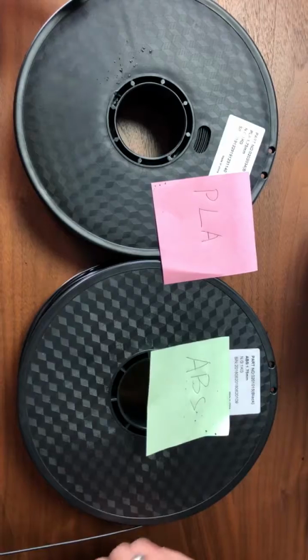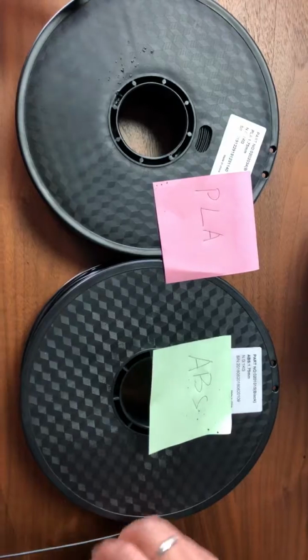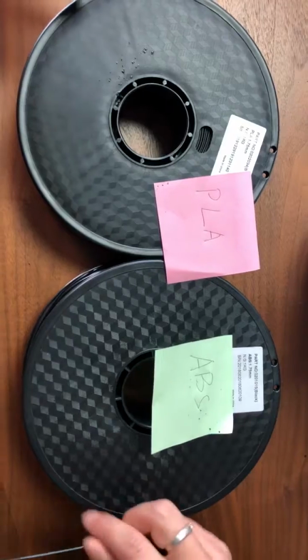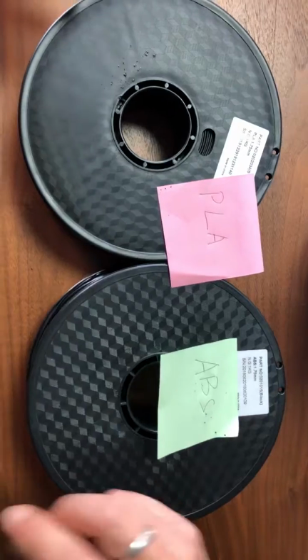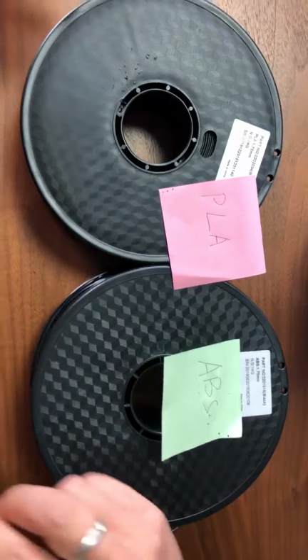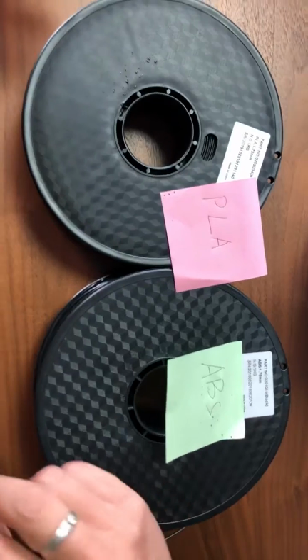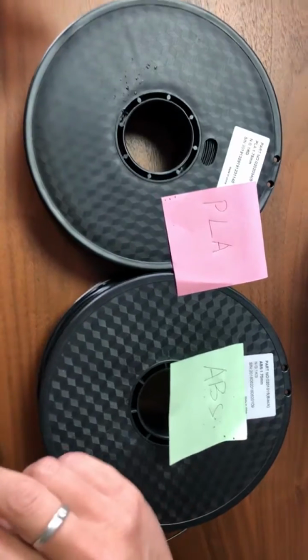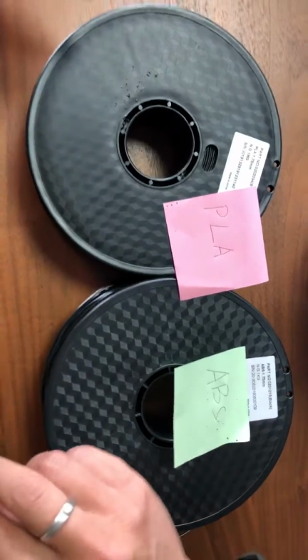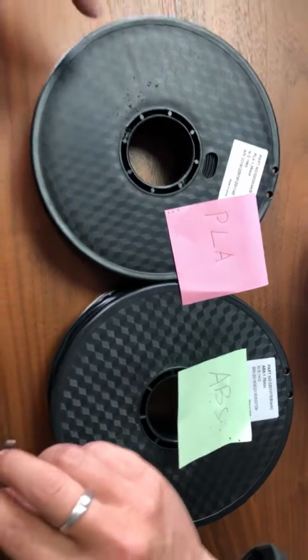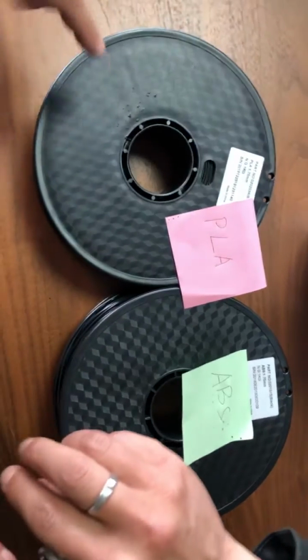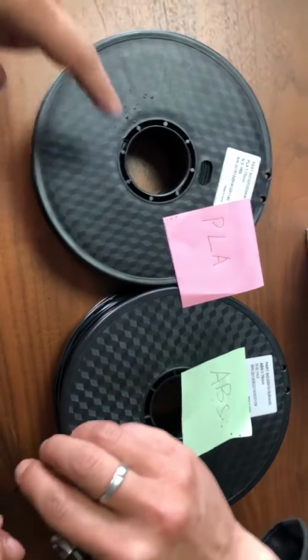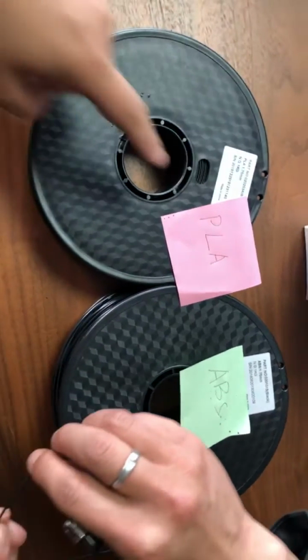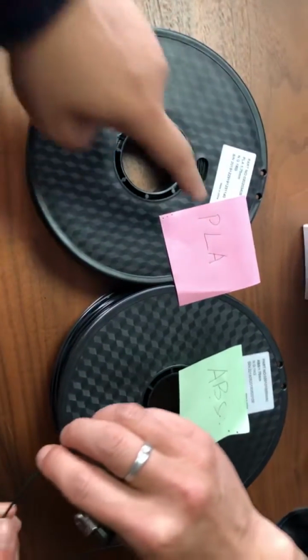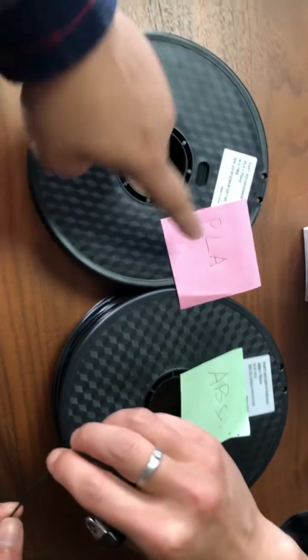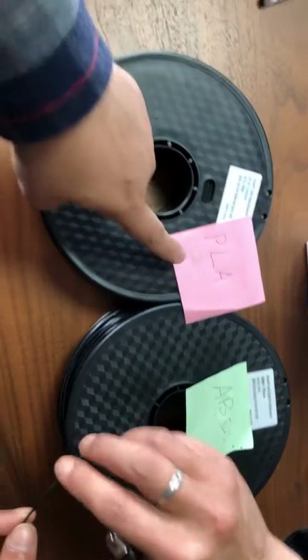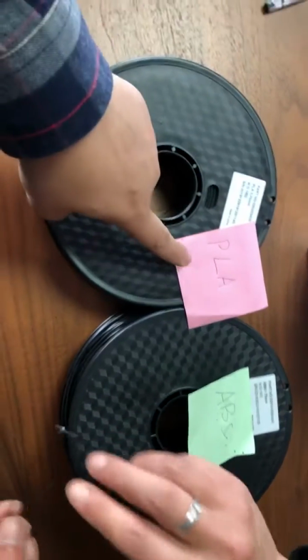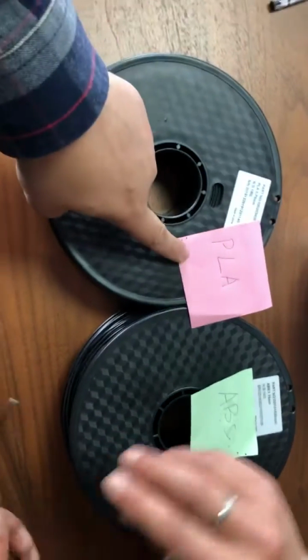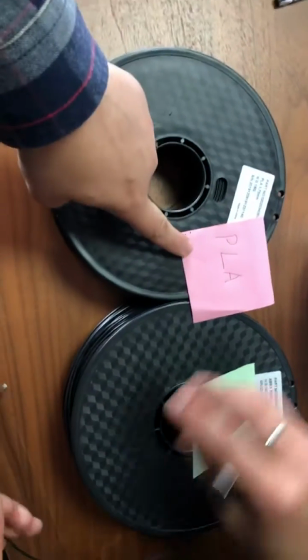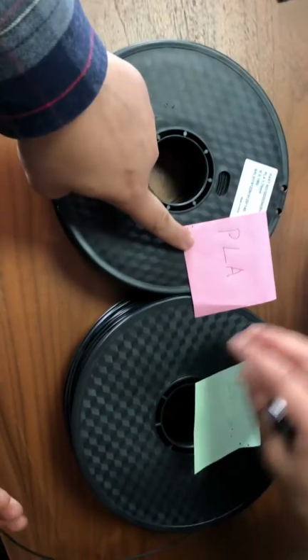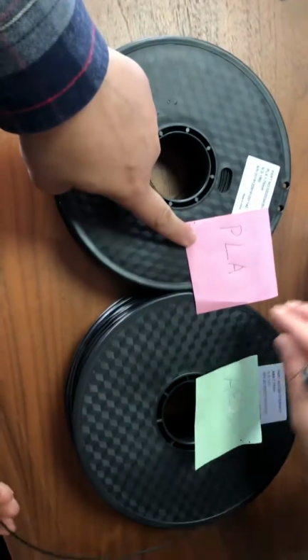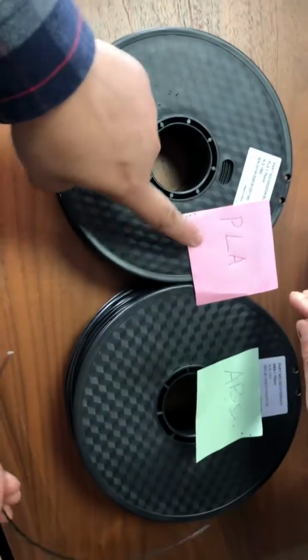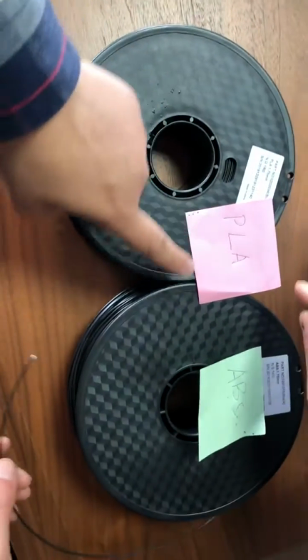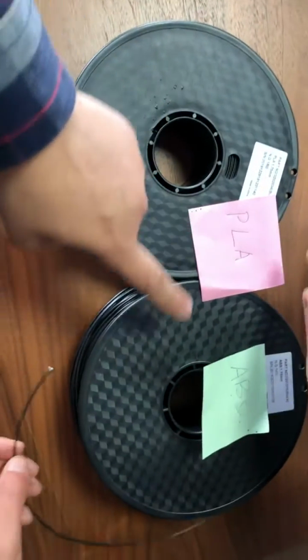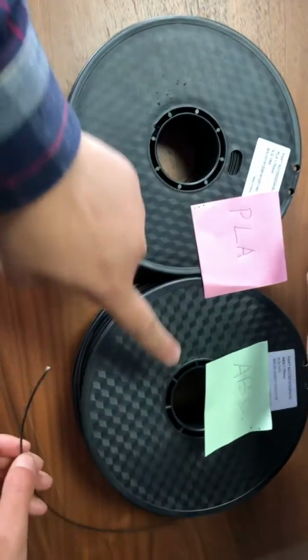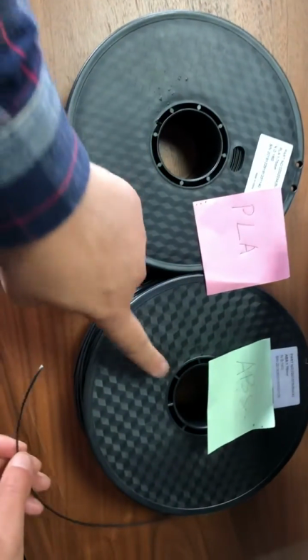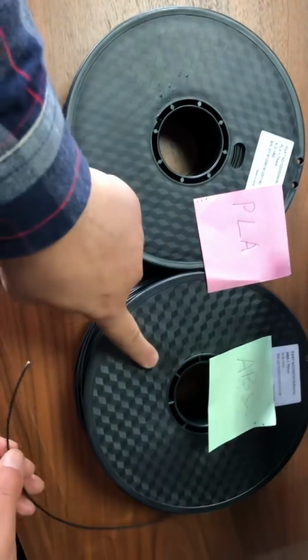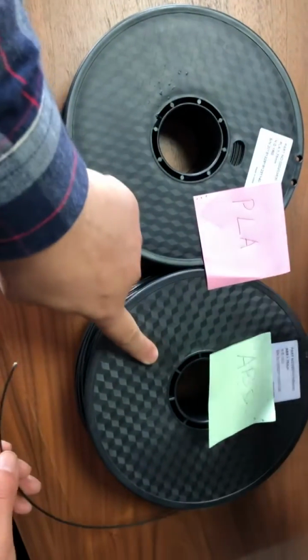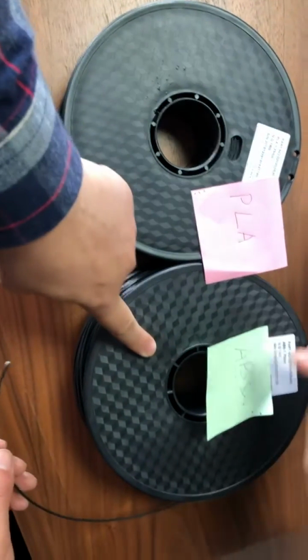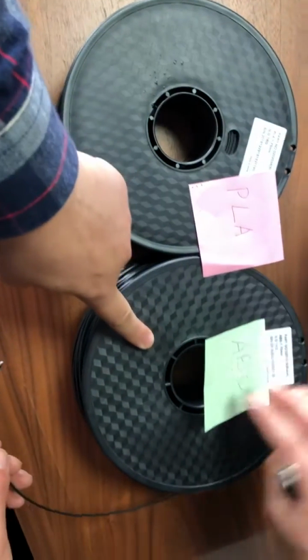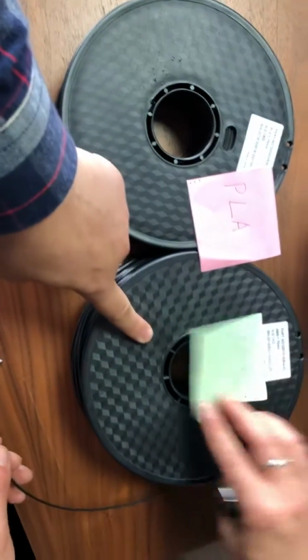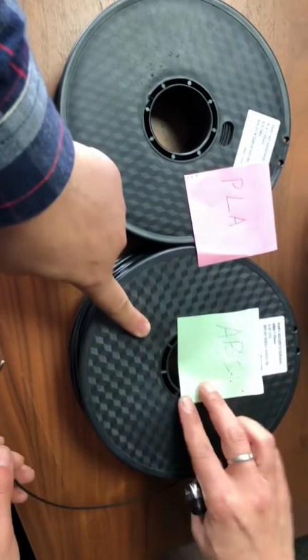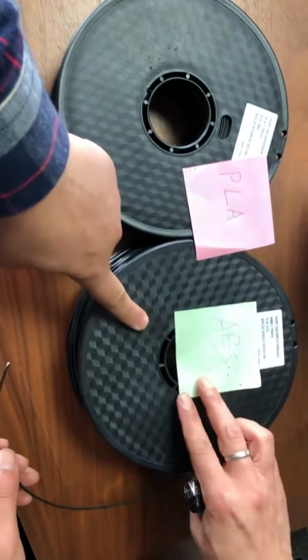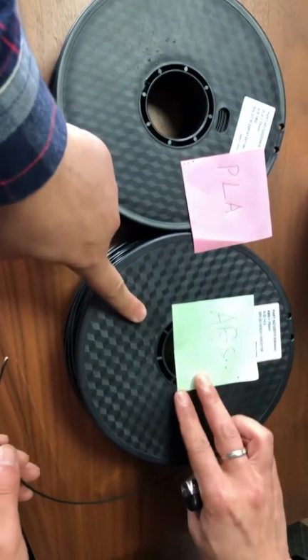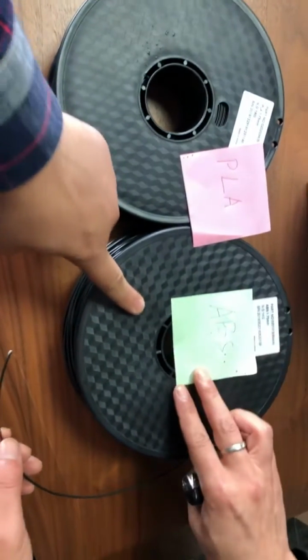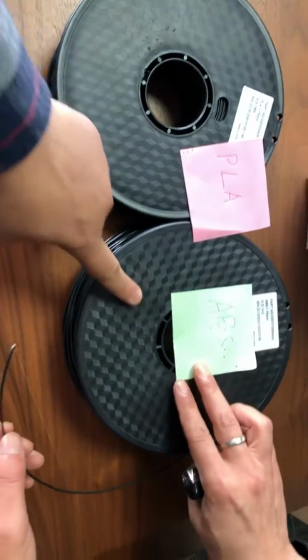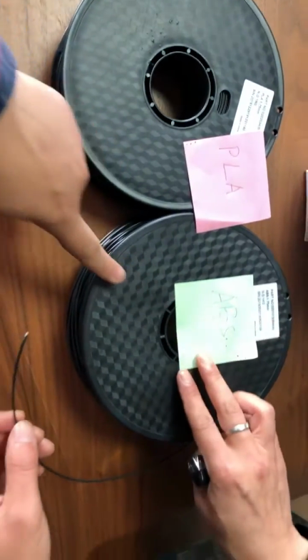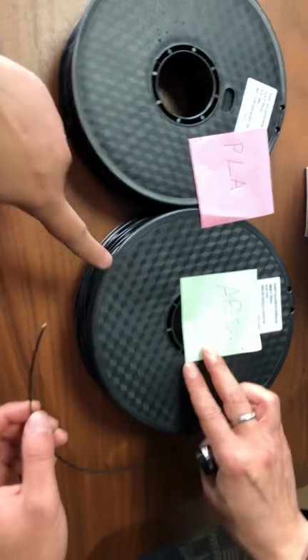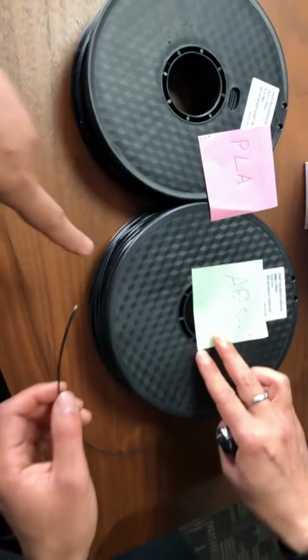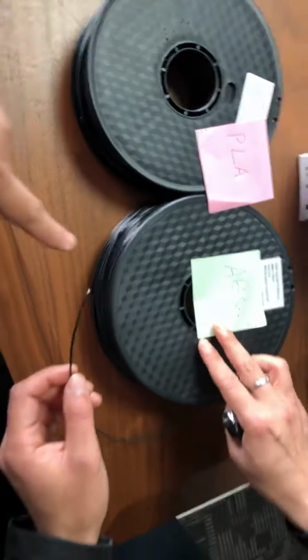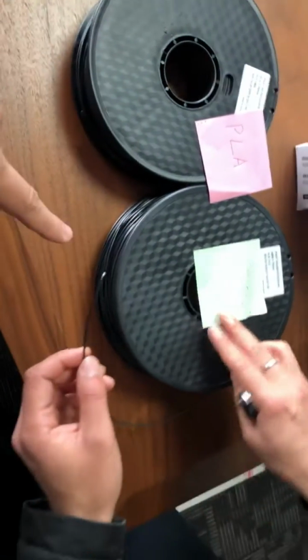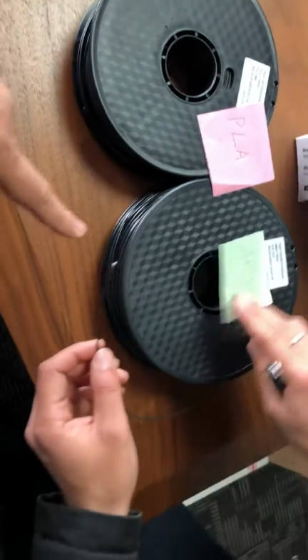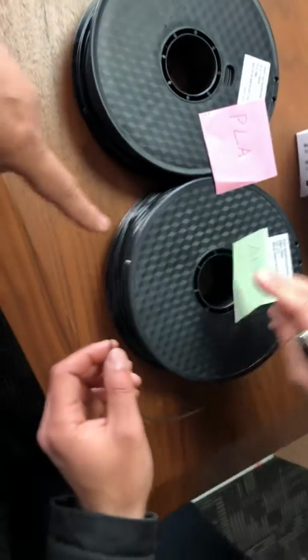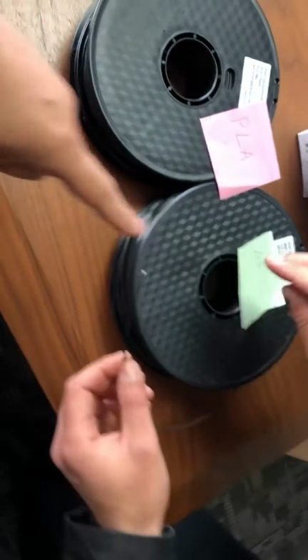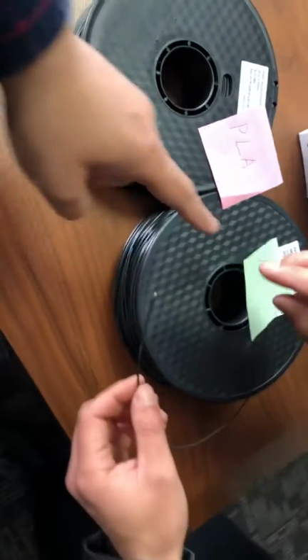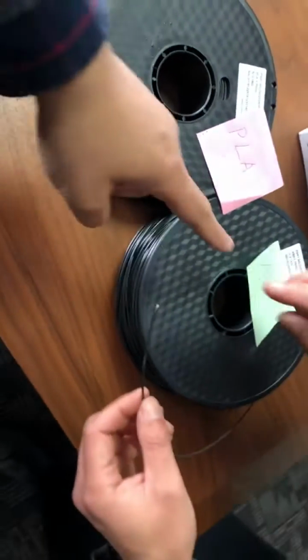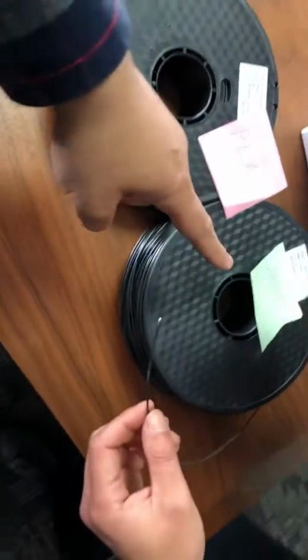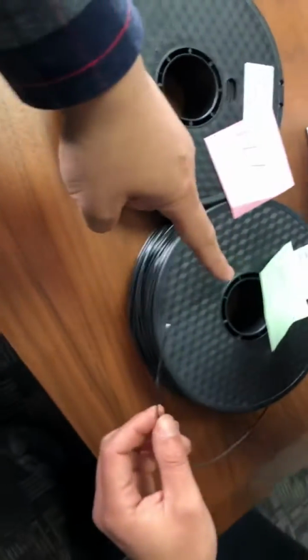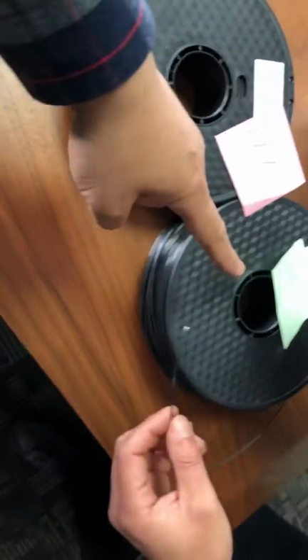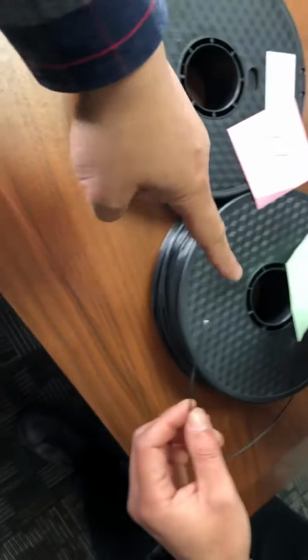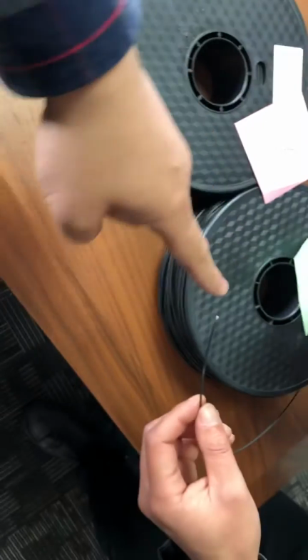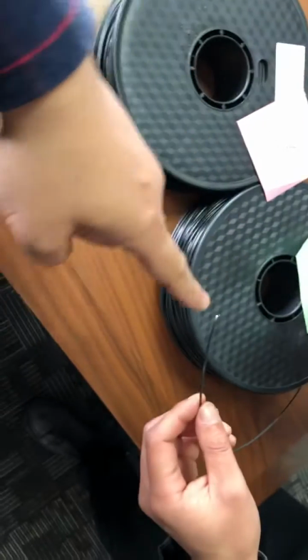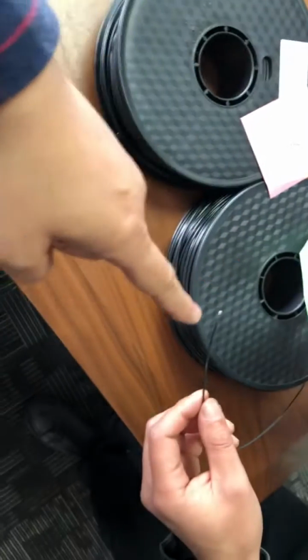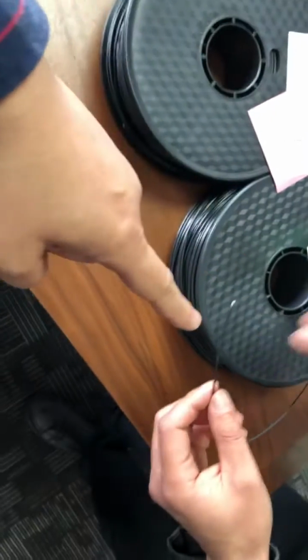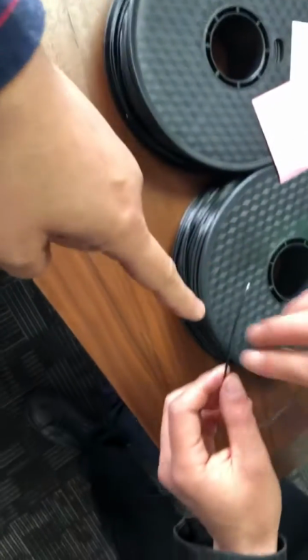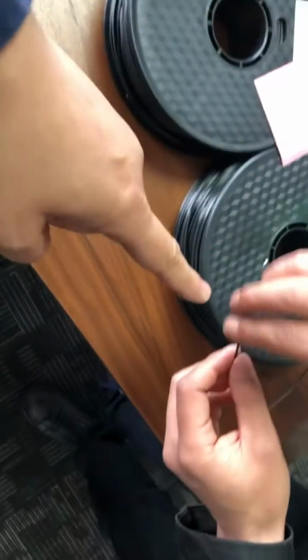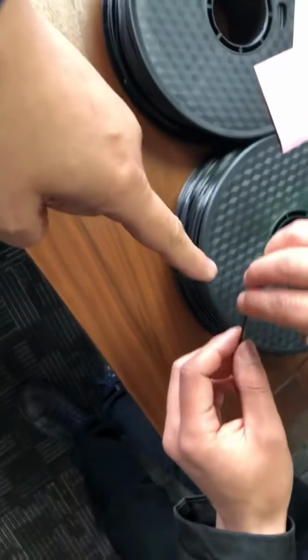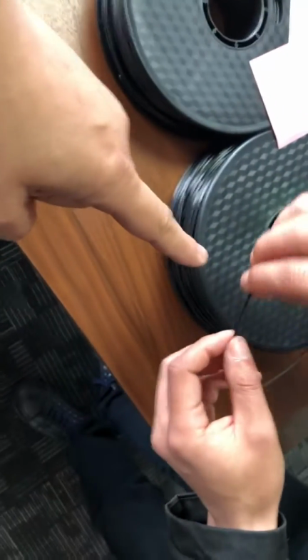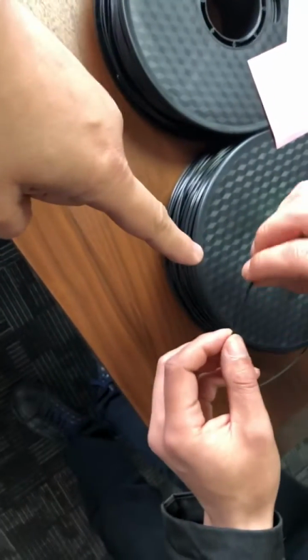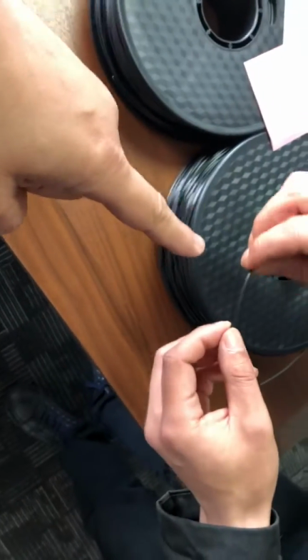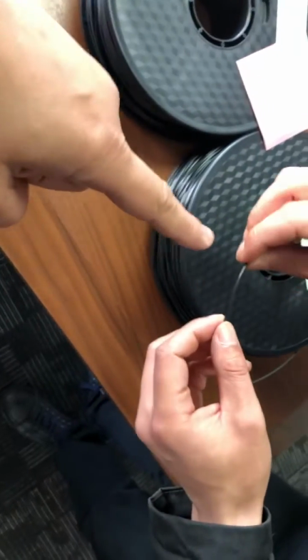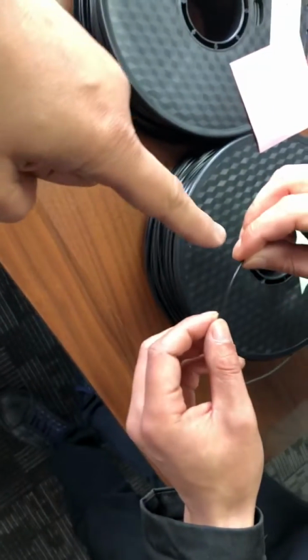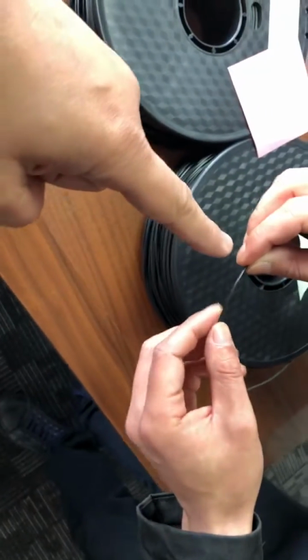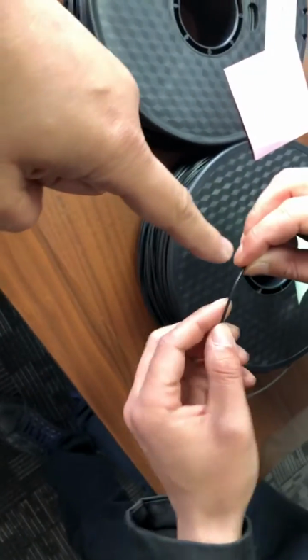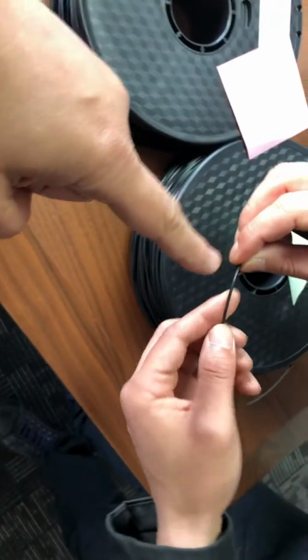So here are two — one is PLA, one is ABS. Now we will check the ABS.